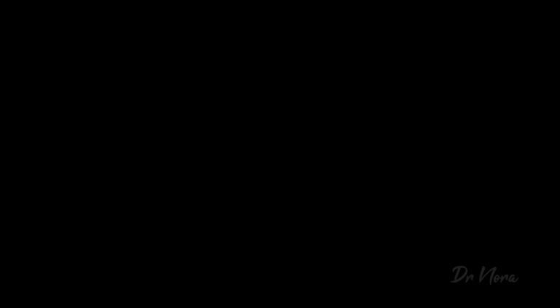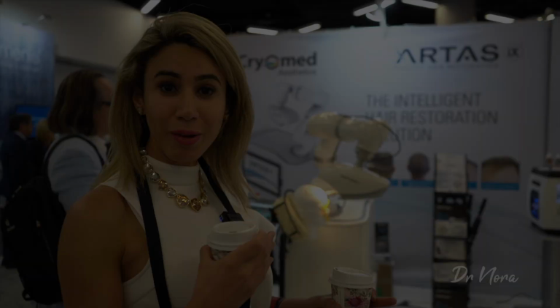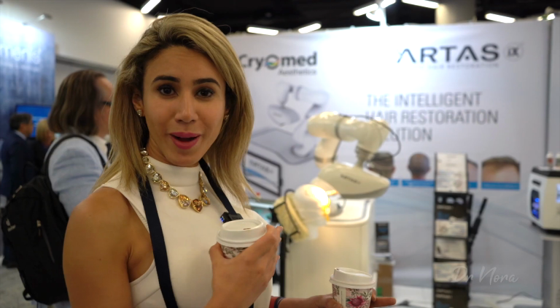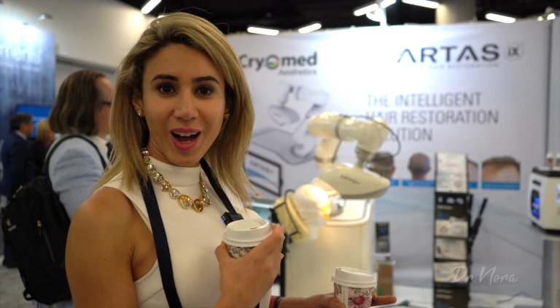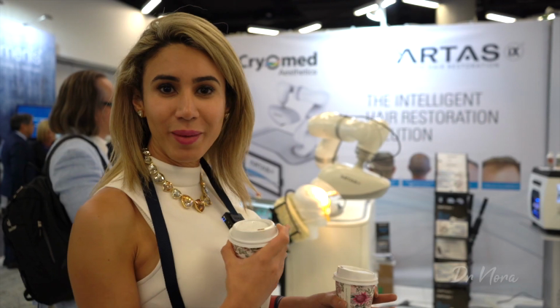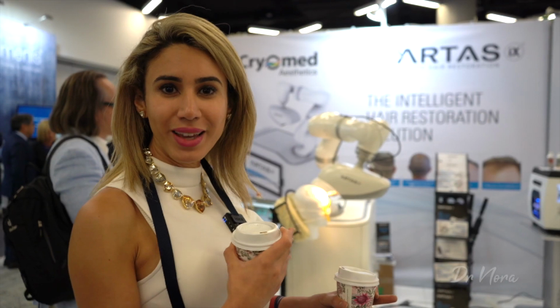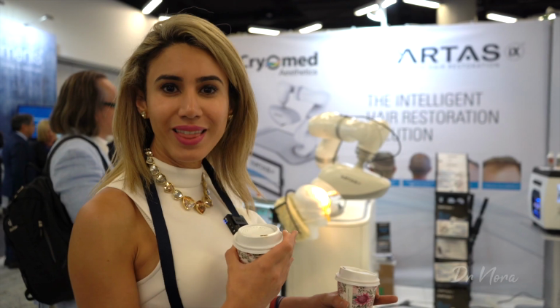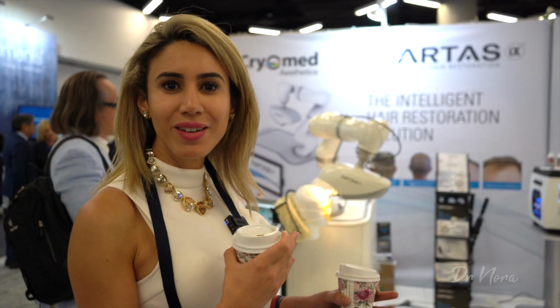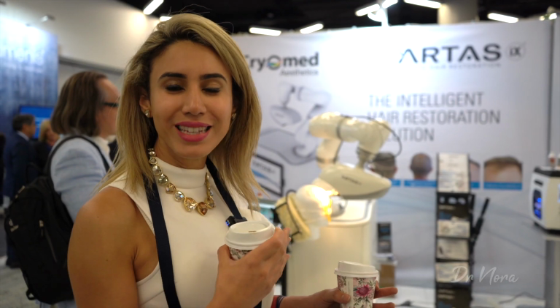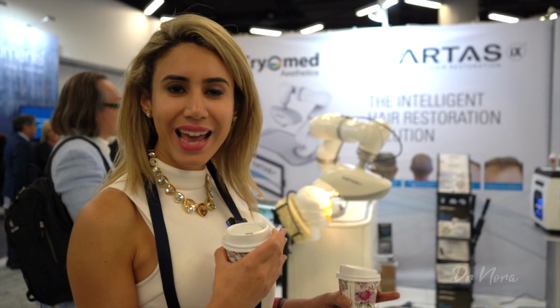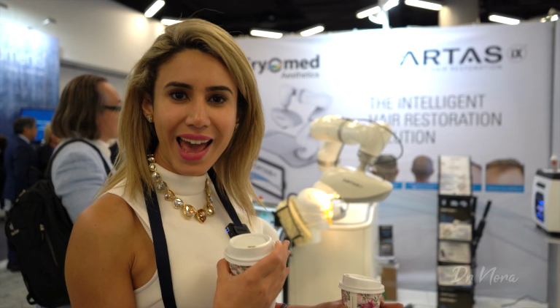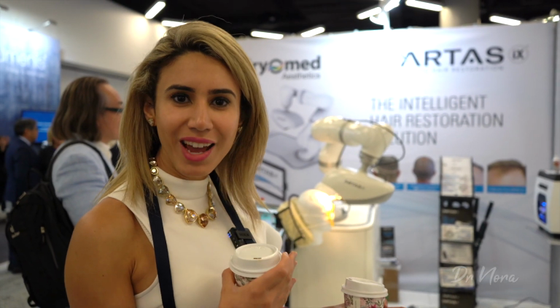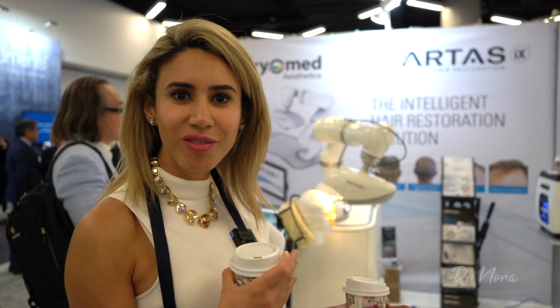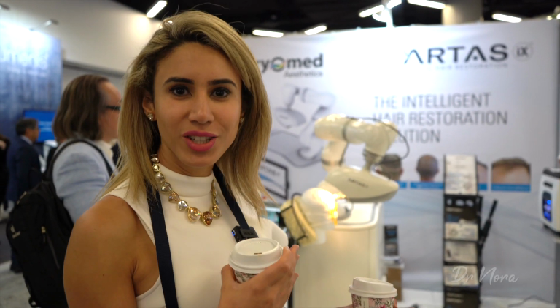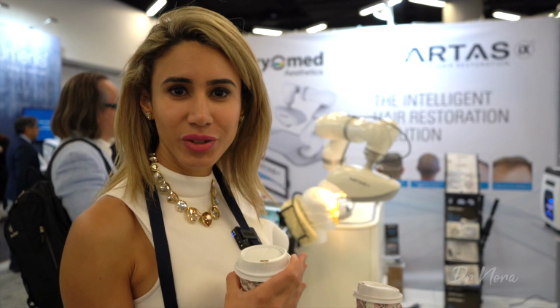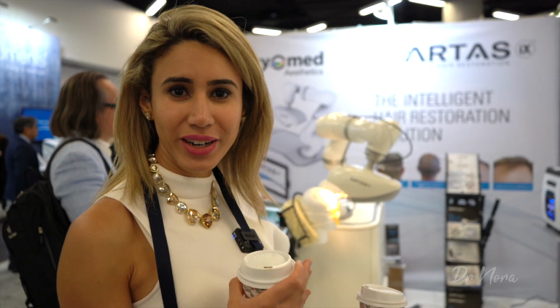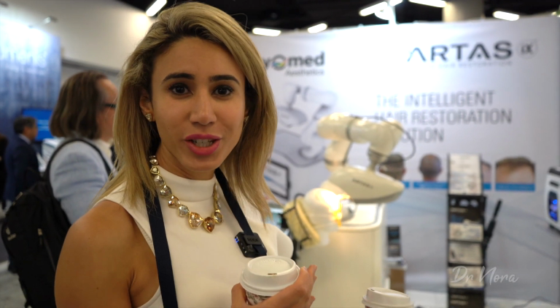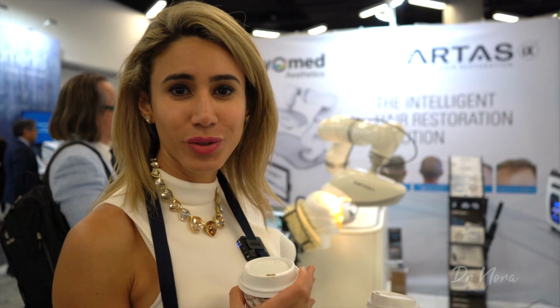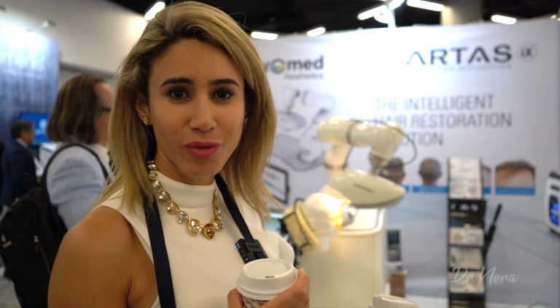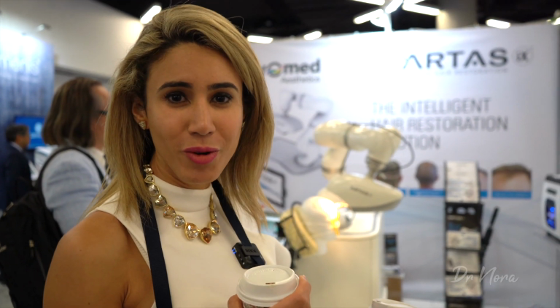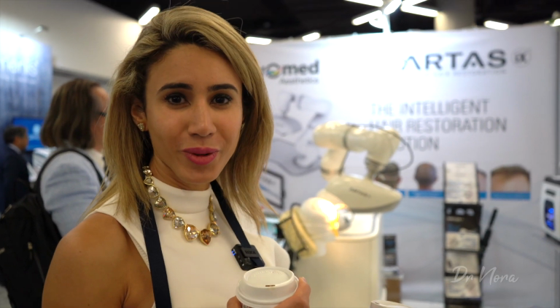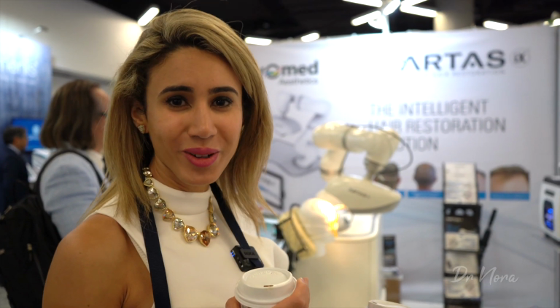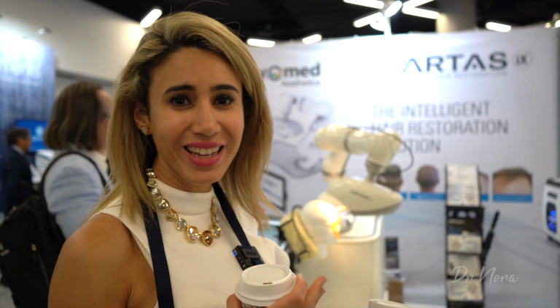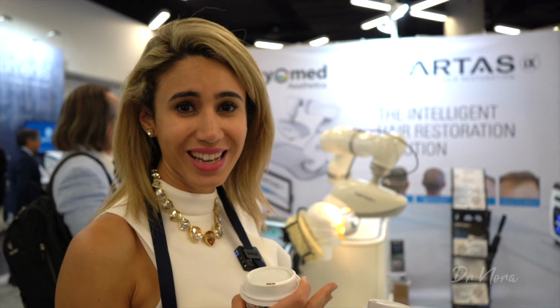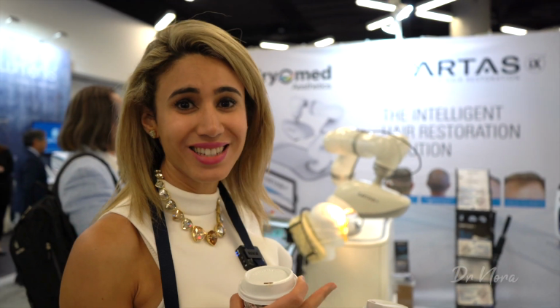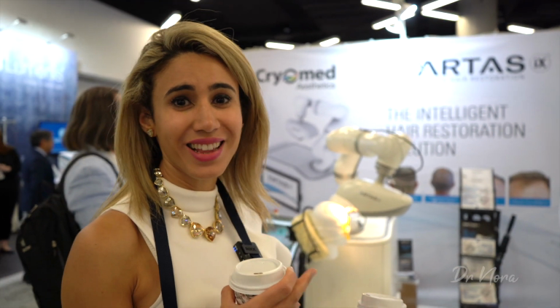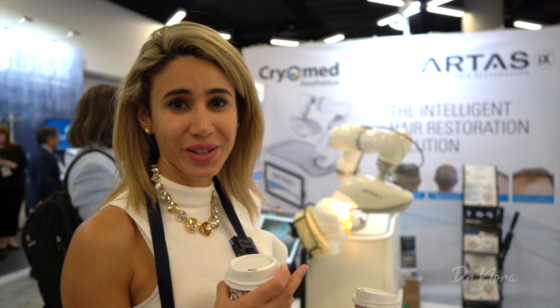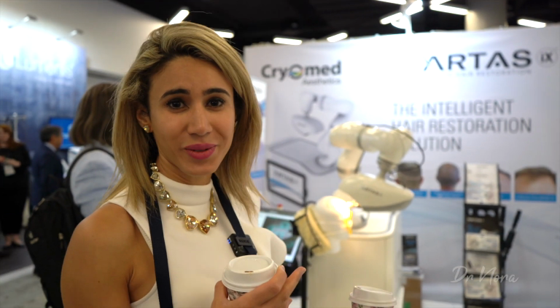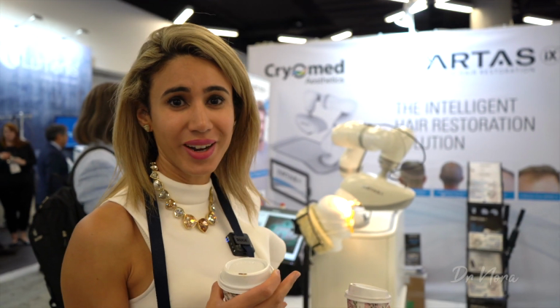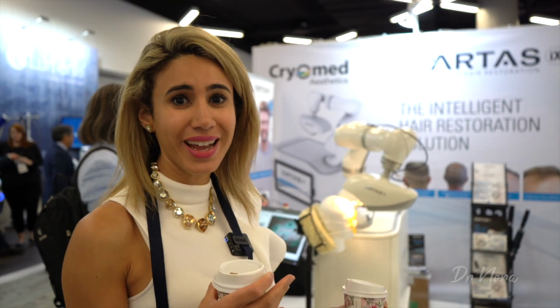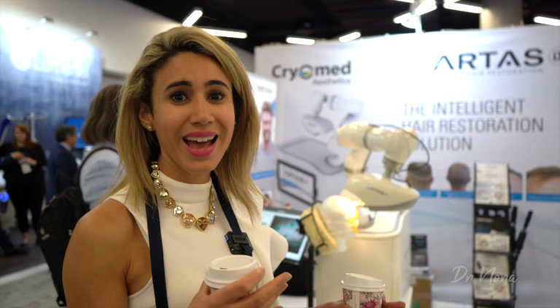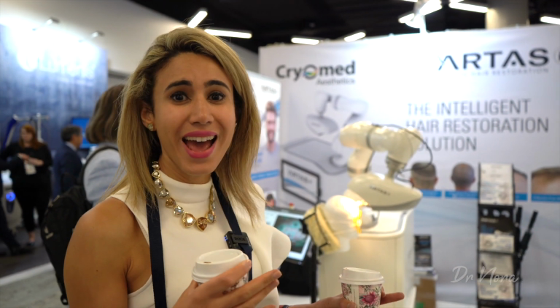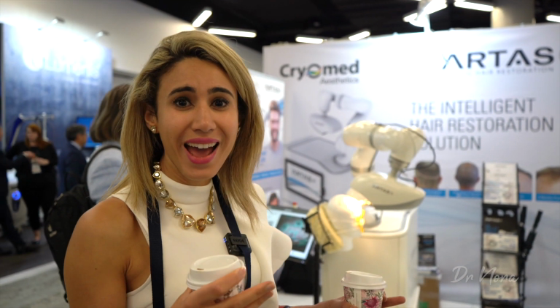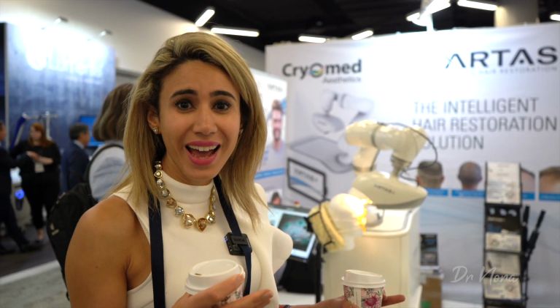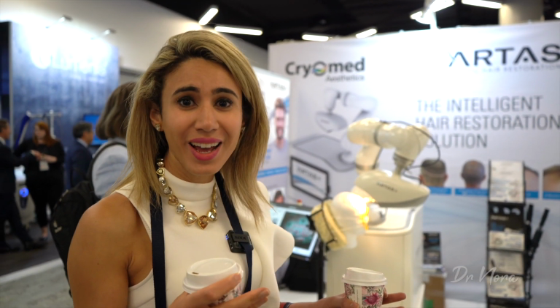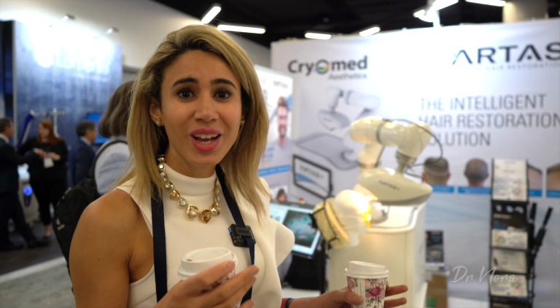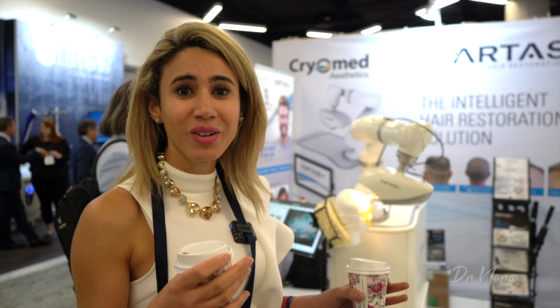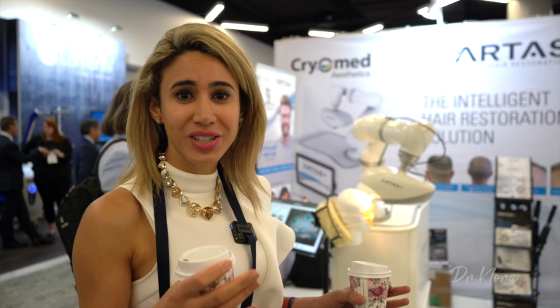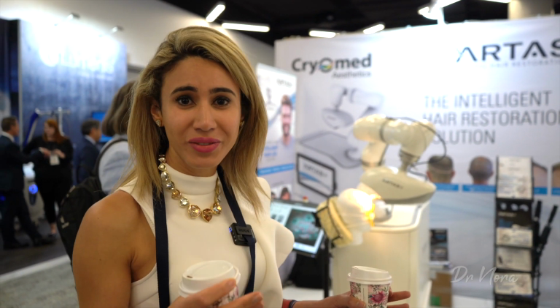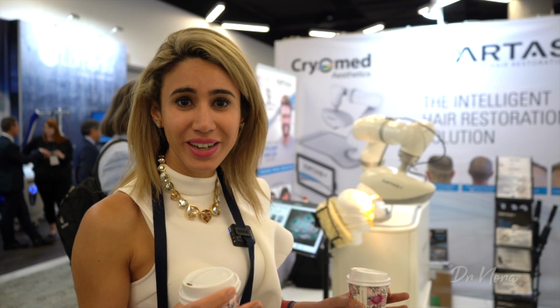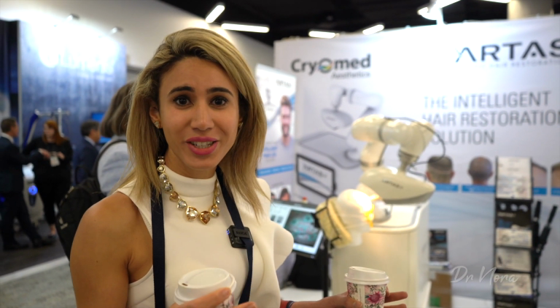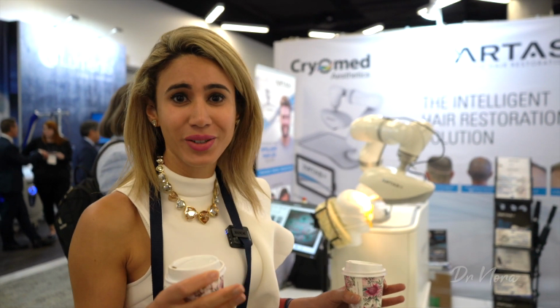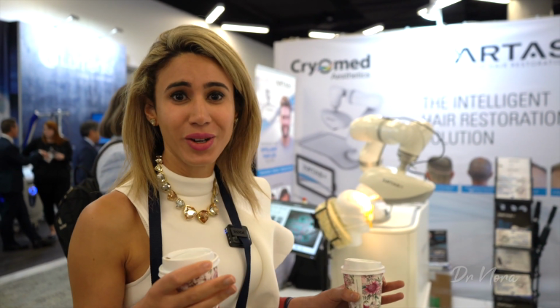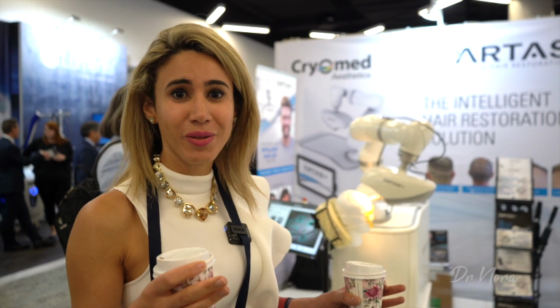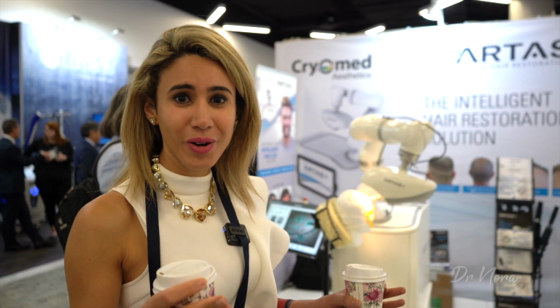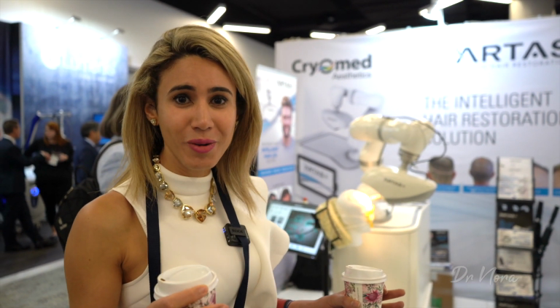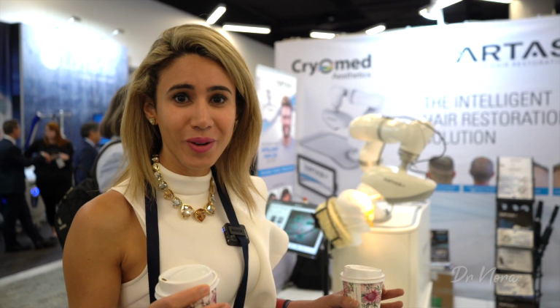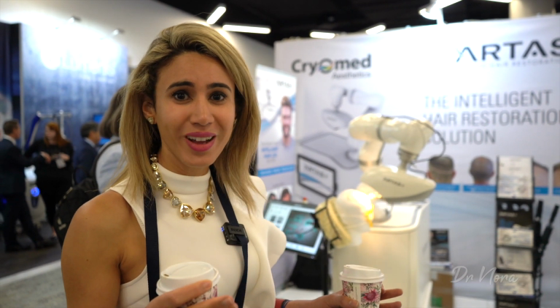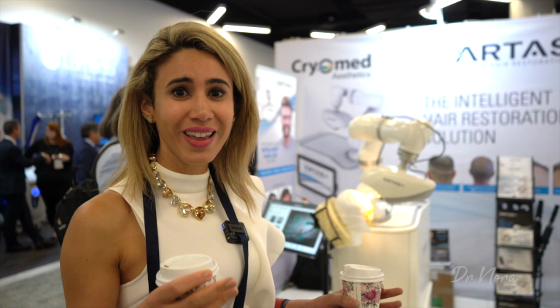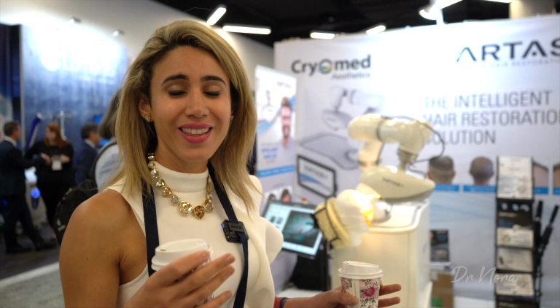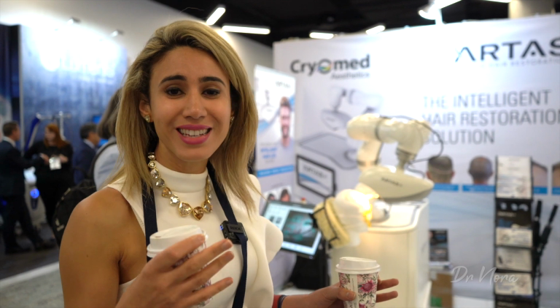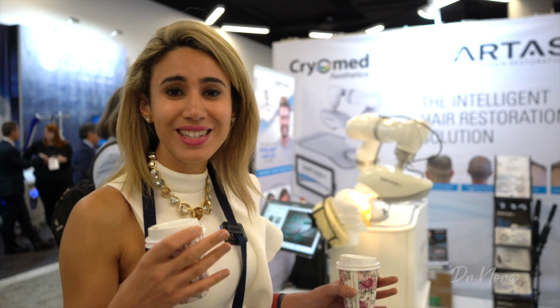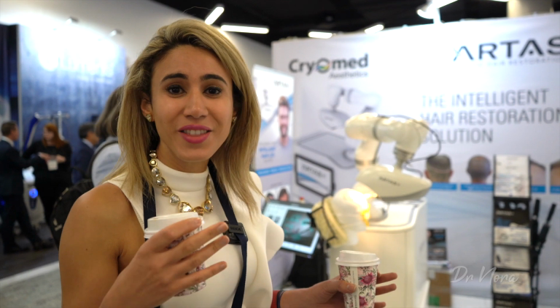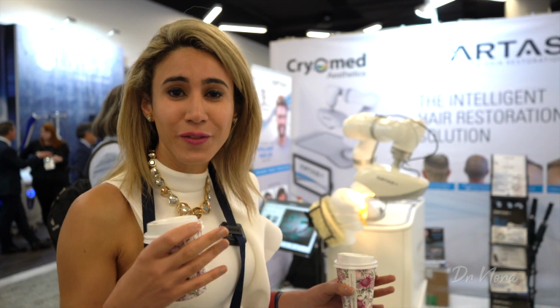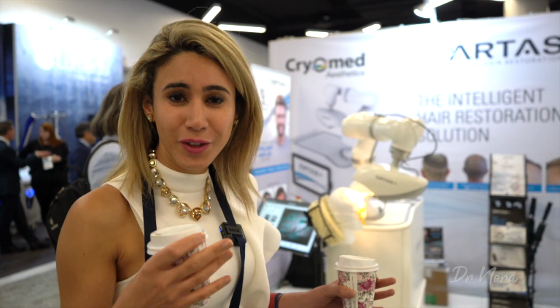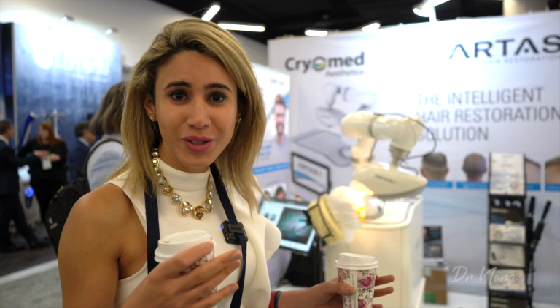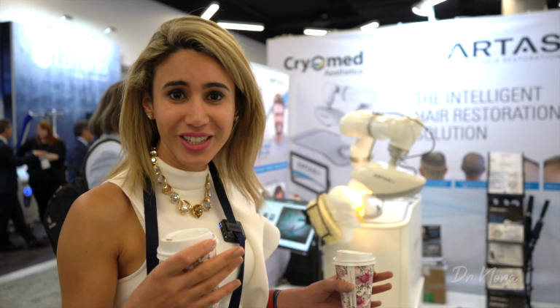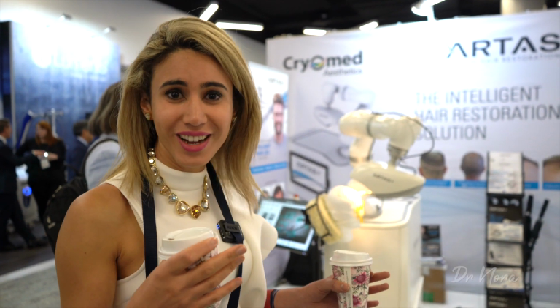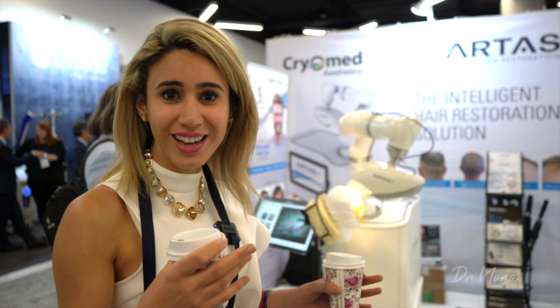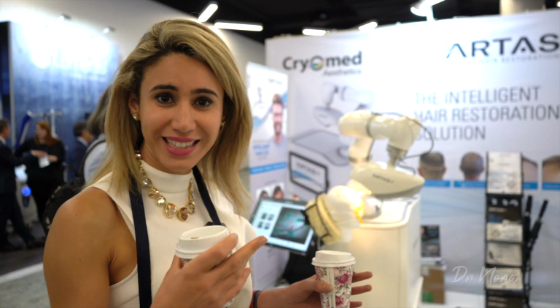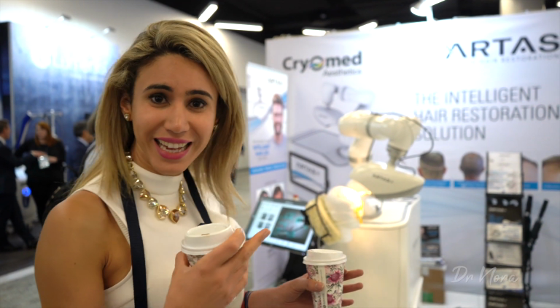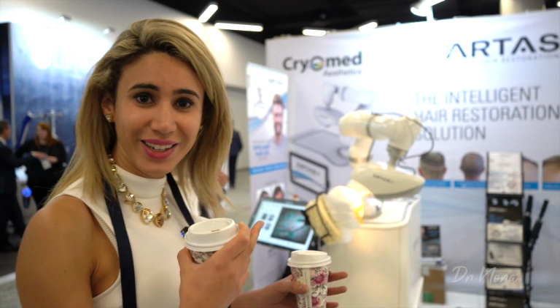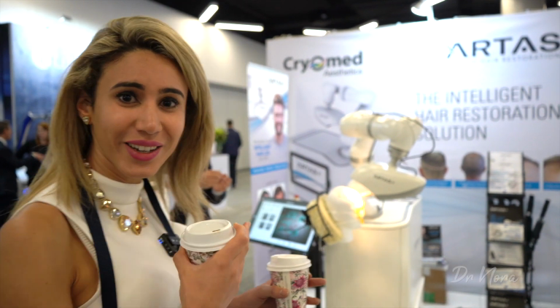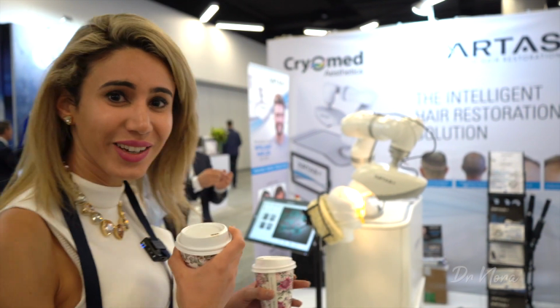Right behind me there is a hair restoration robot — that is right, a hair restoration robot. This is the future guys. Take a look.